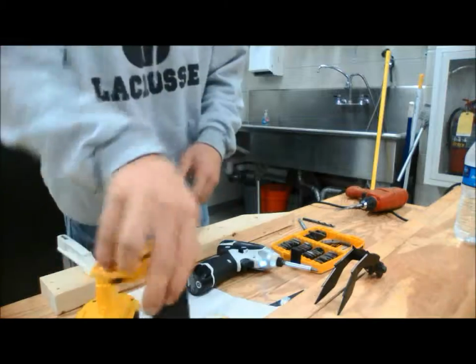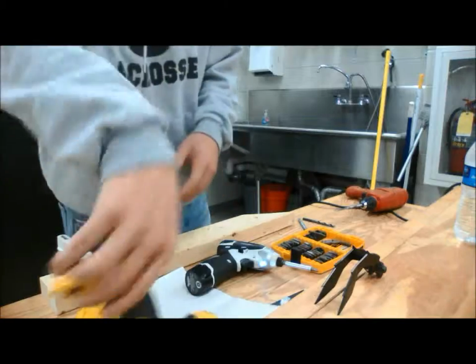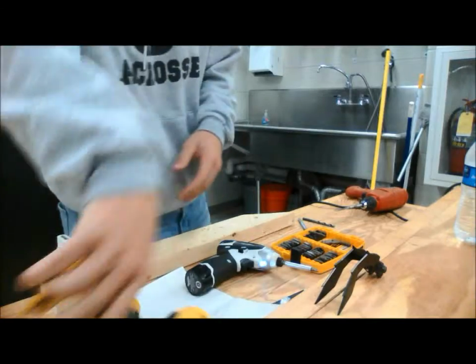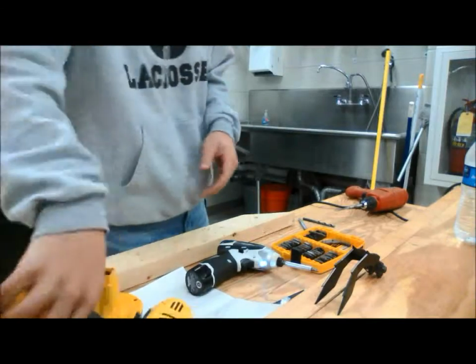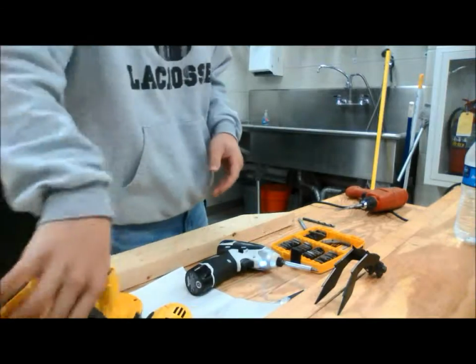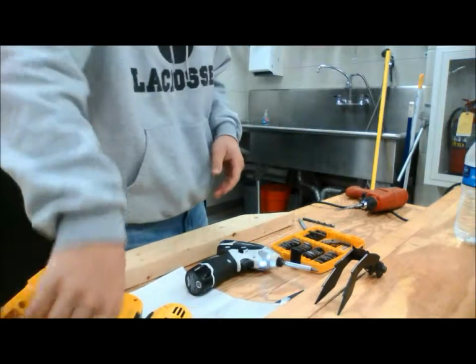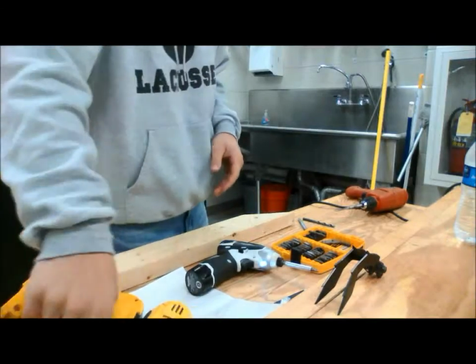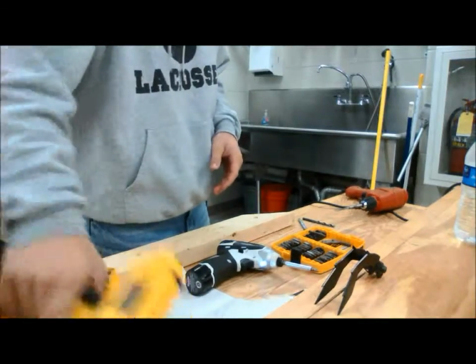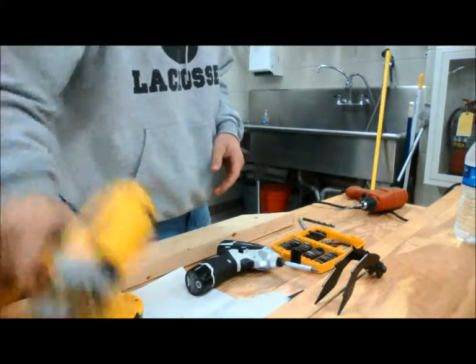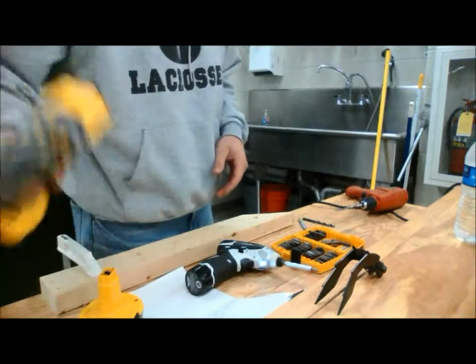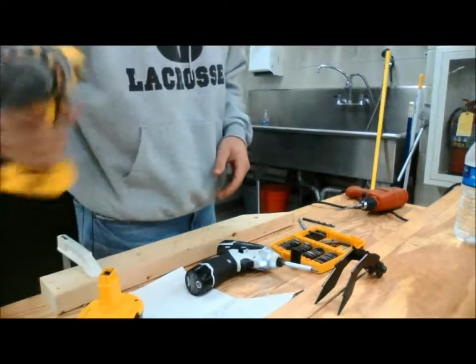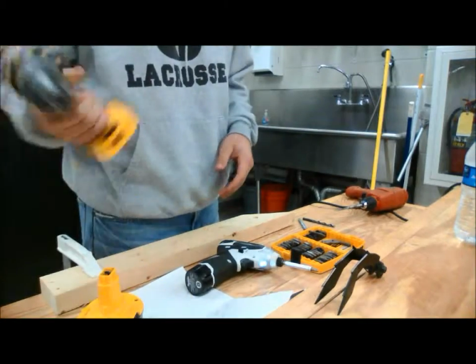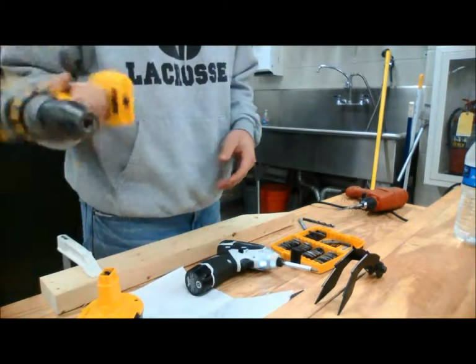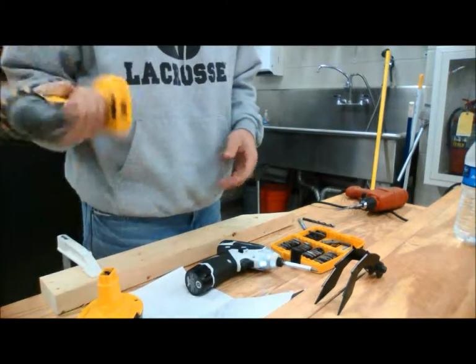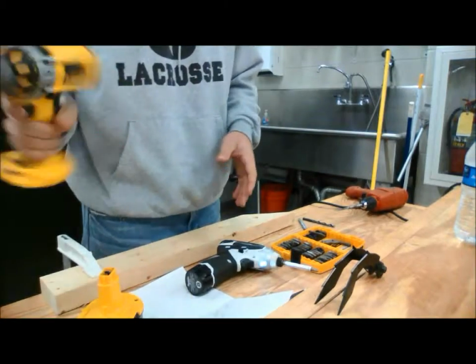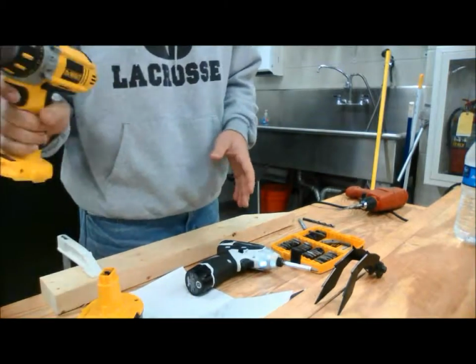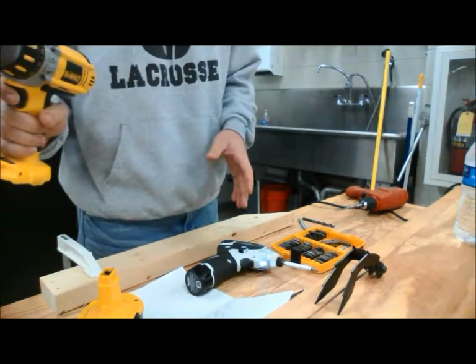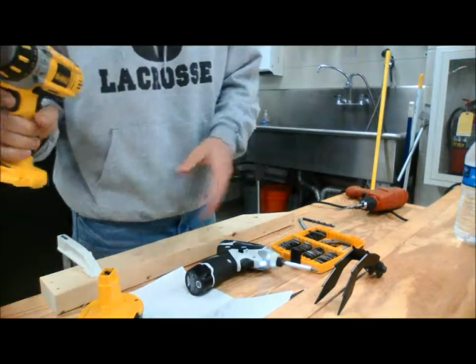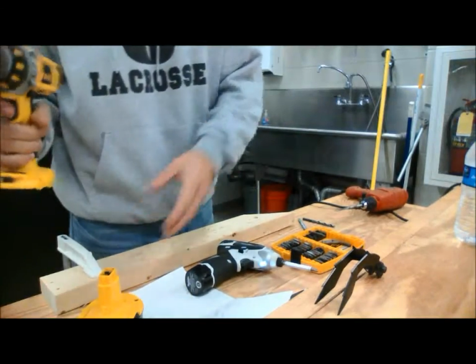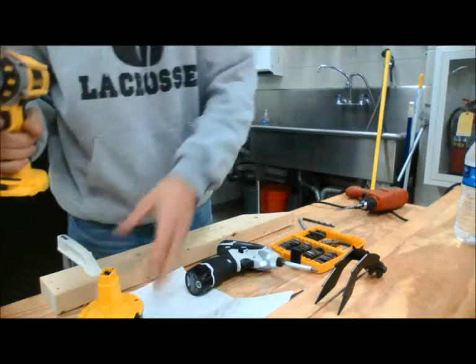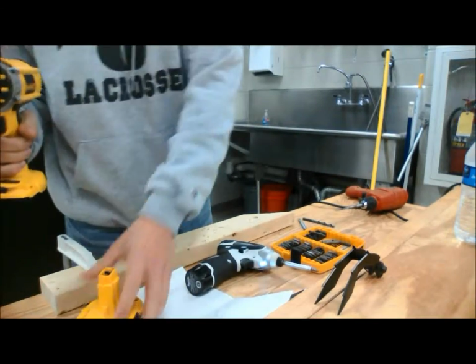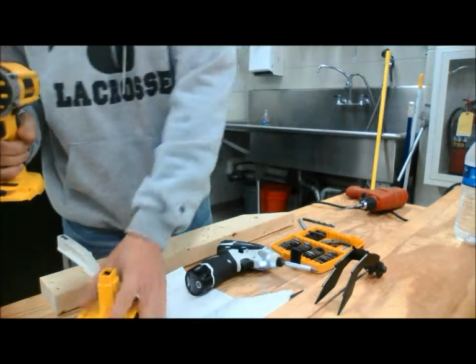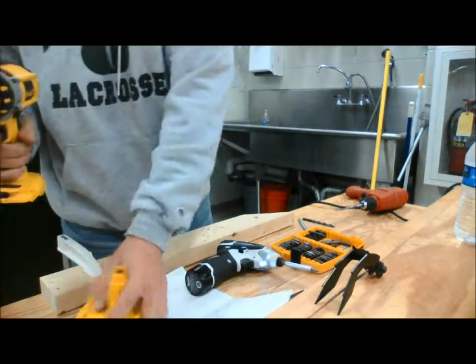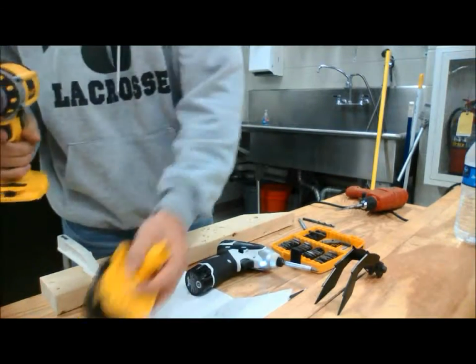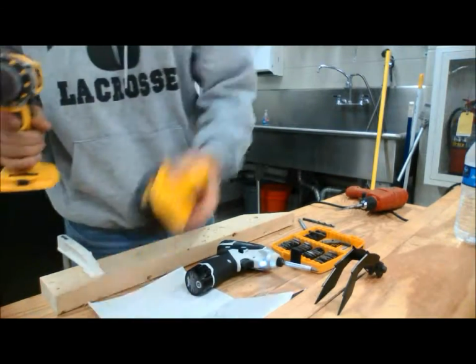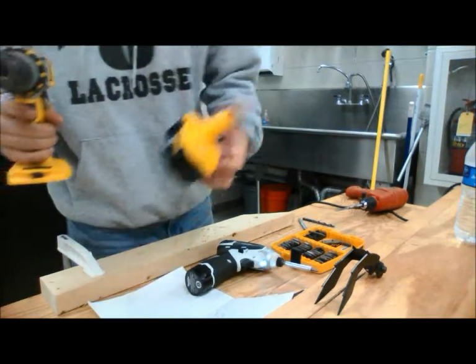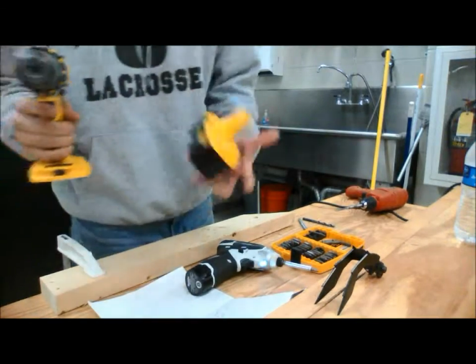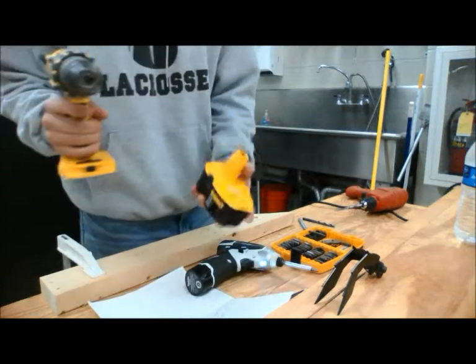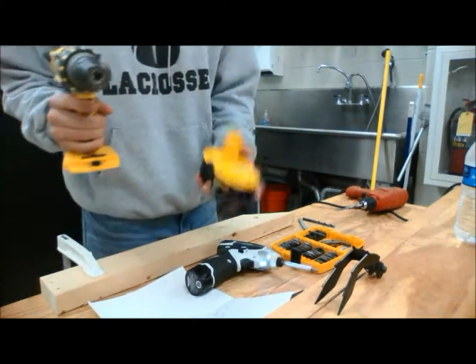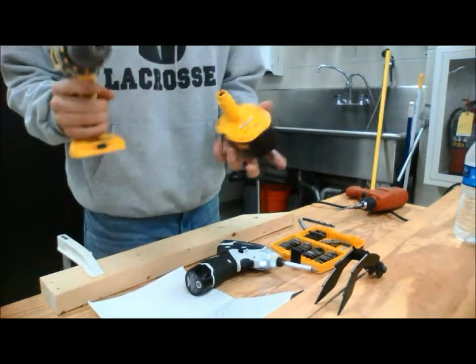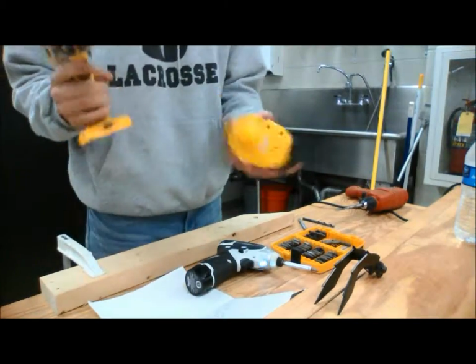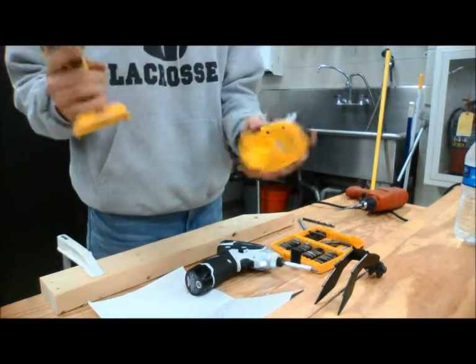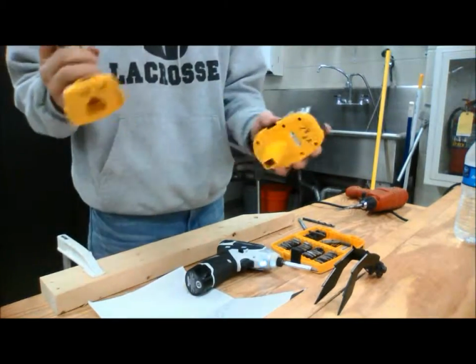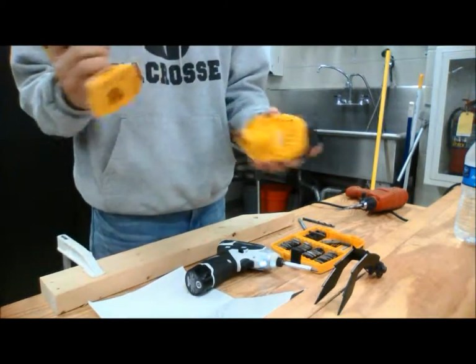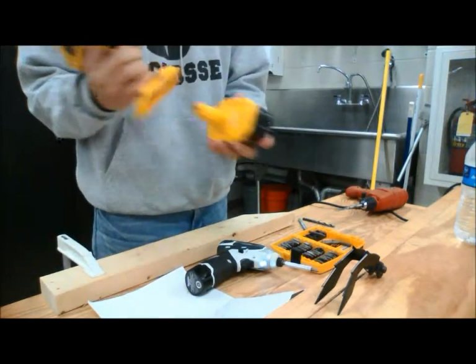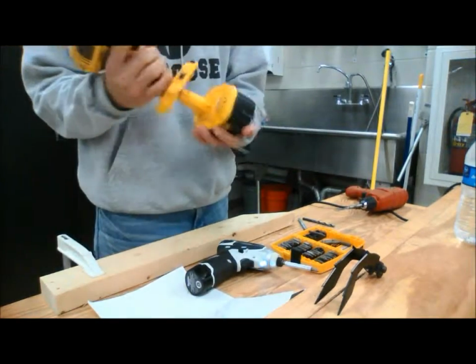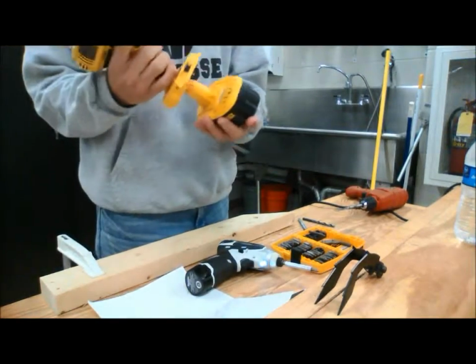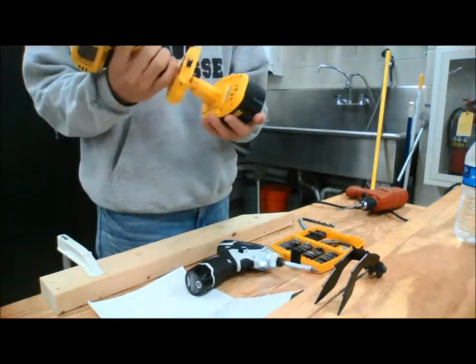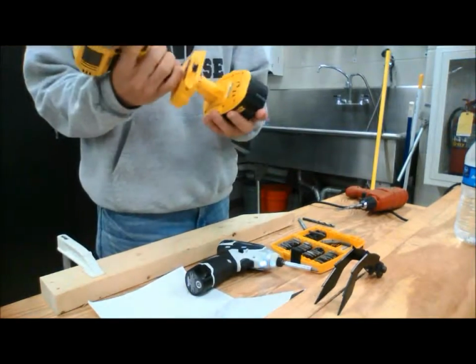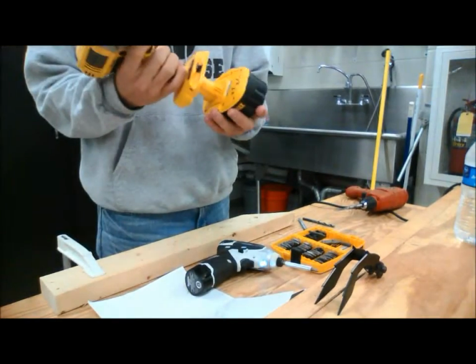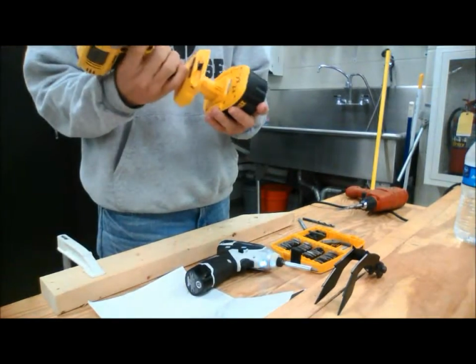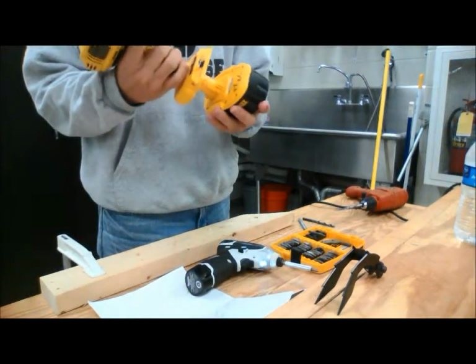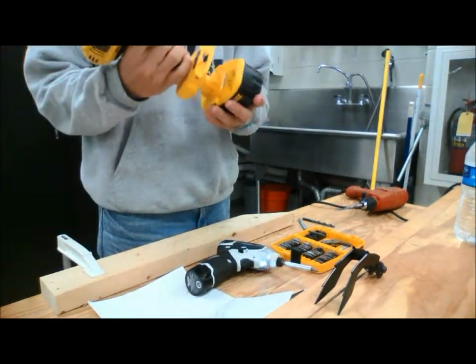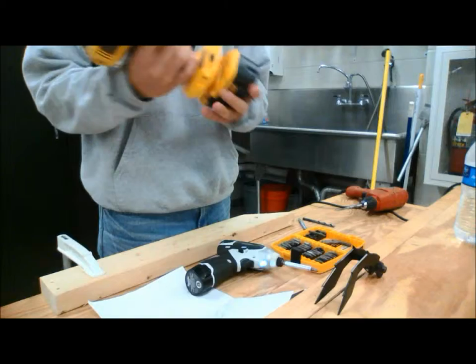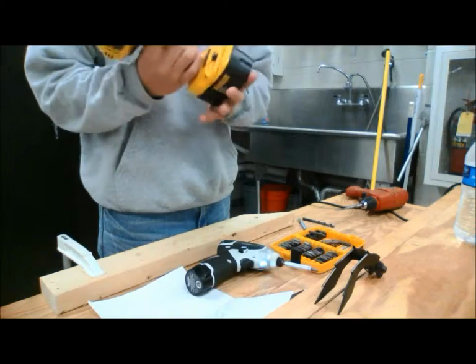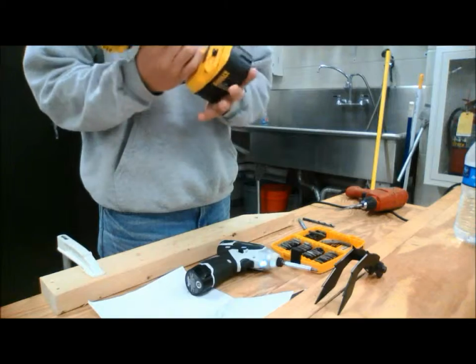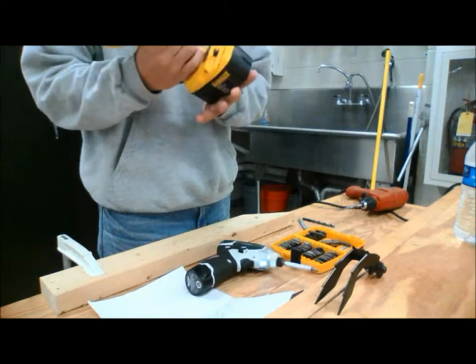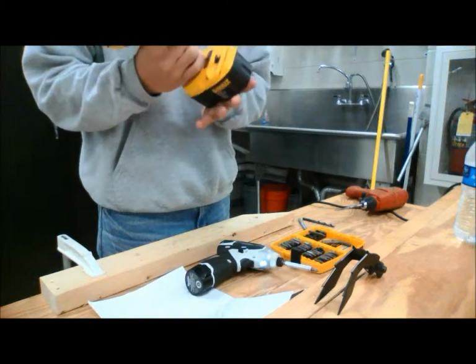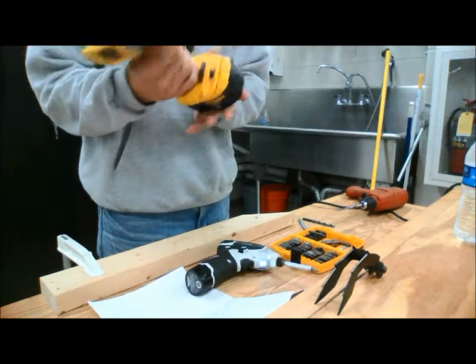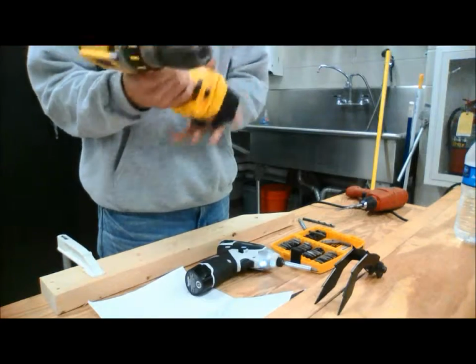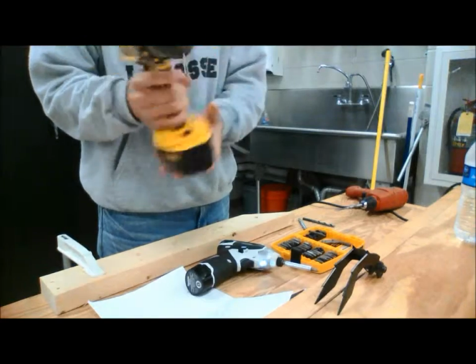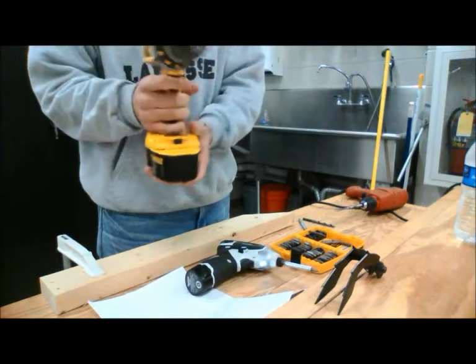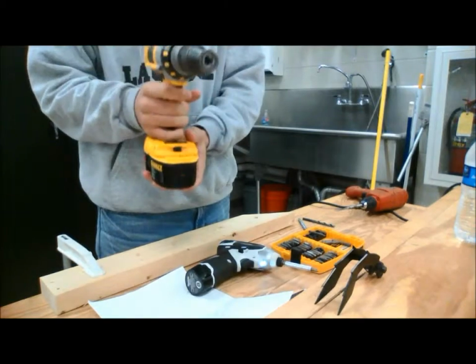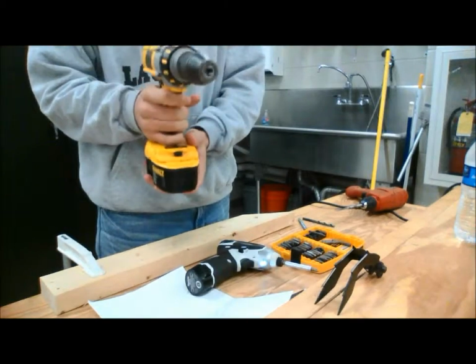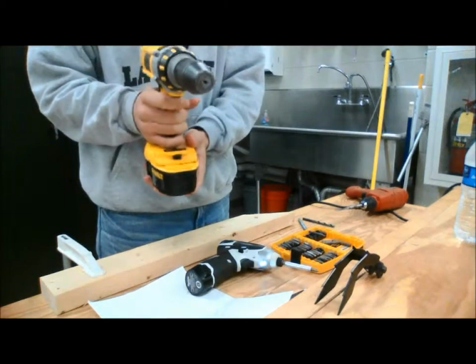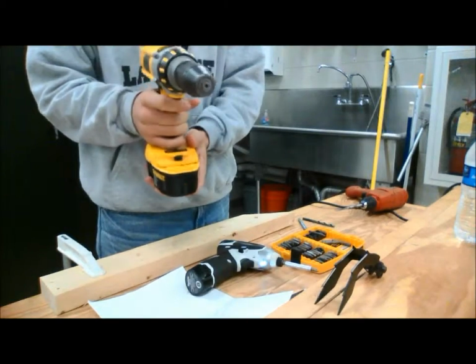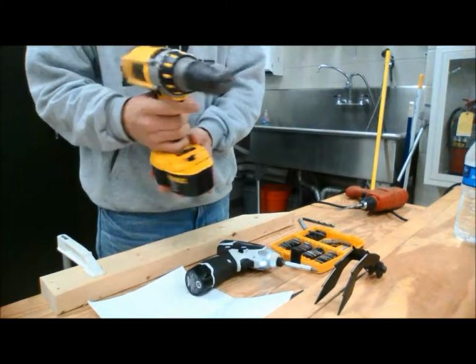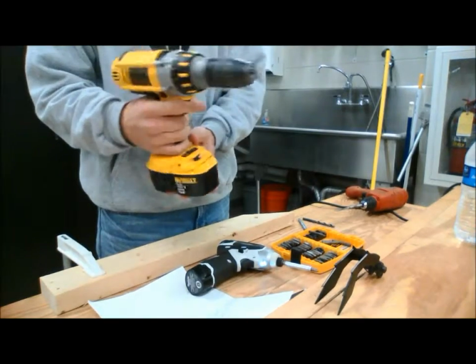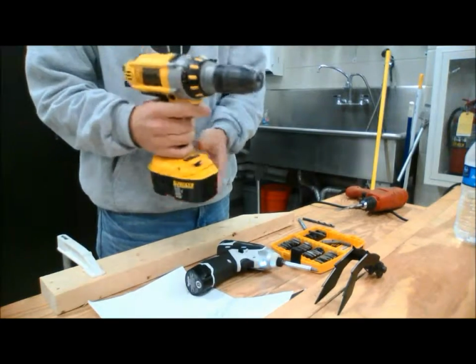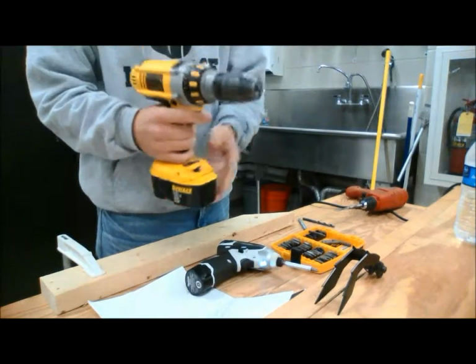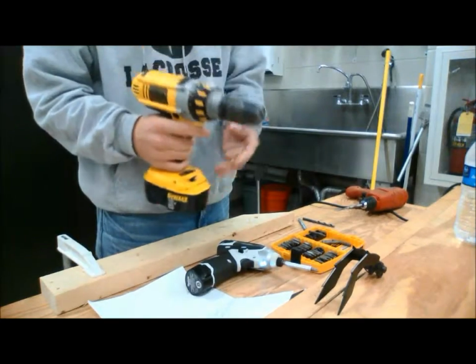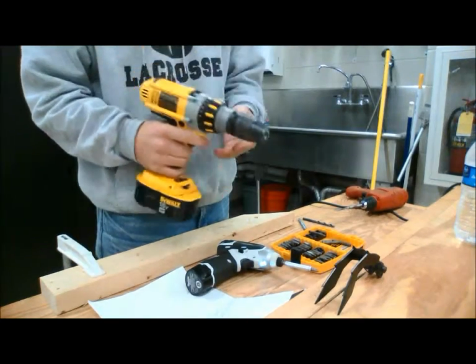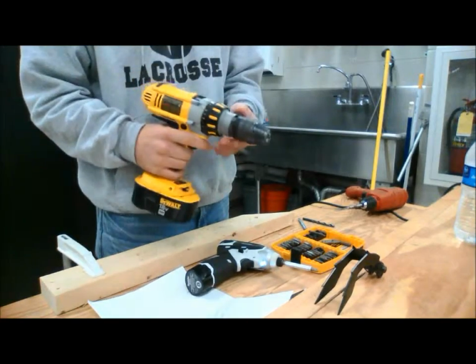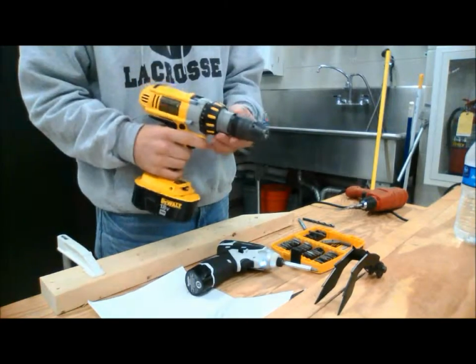This drill is very much the same thing — it's a cordless drill. All you have to do is put in the power, put in the battery, and let it go. The trigger makes it go.